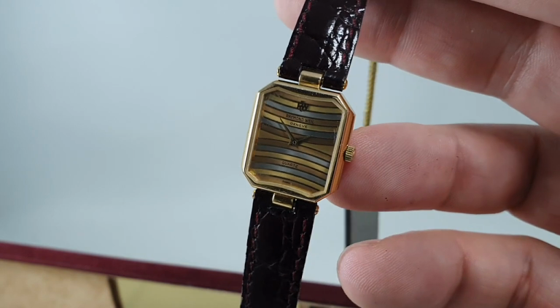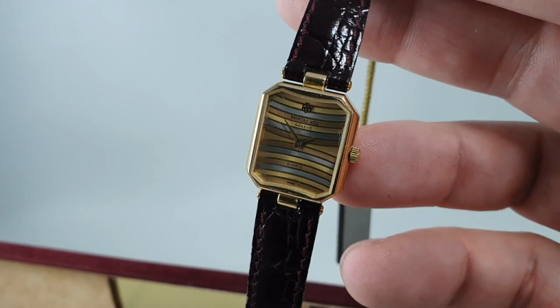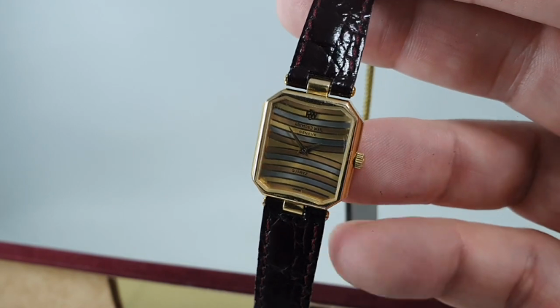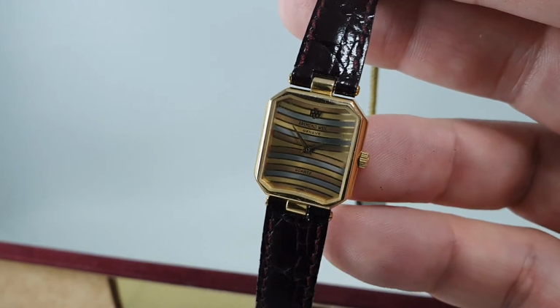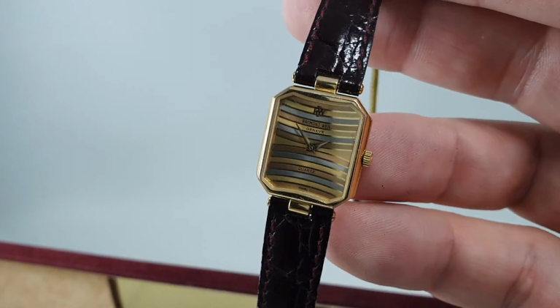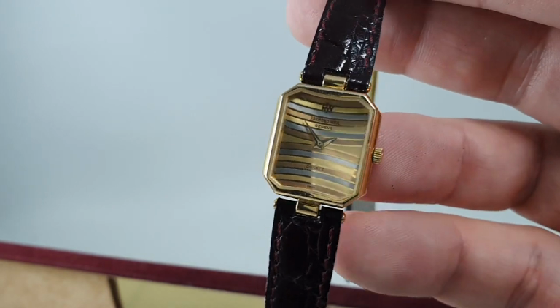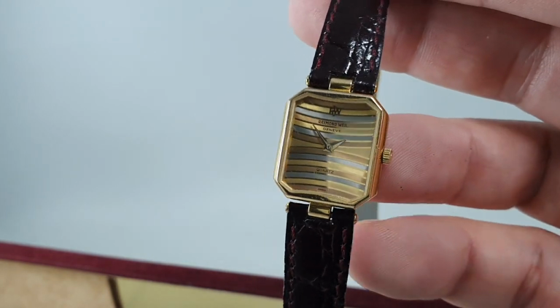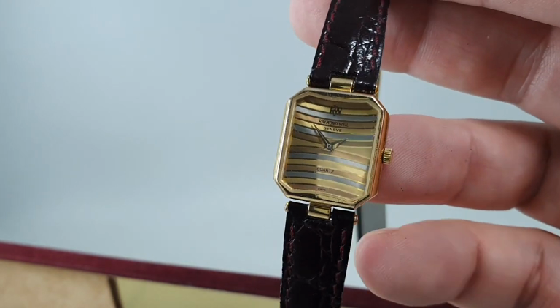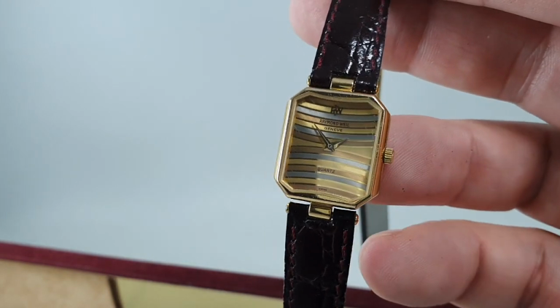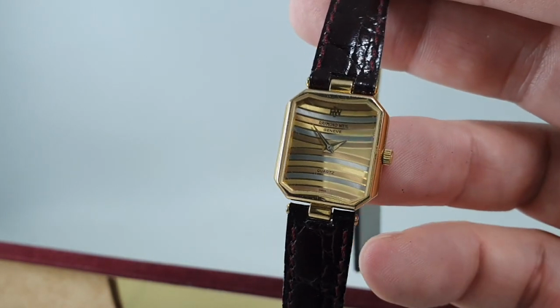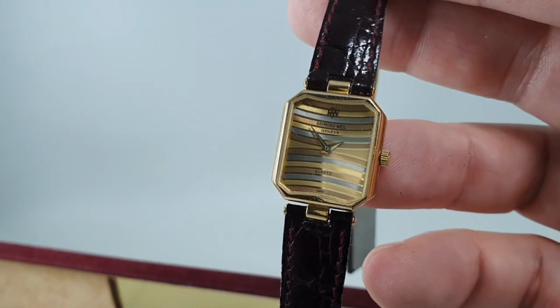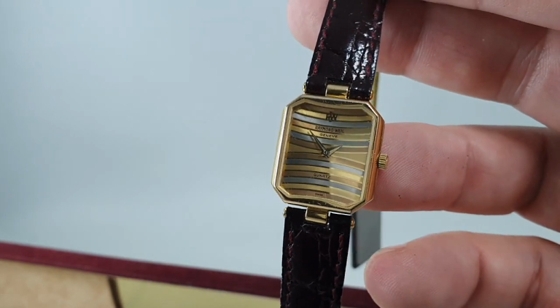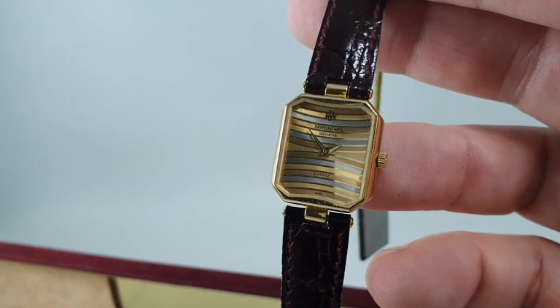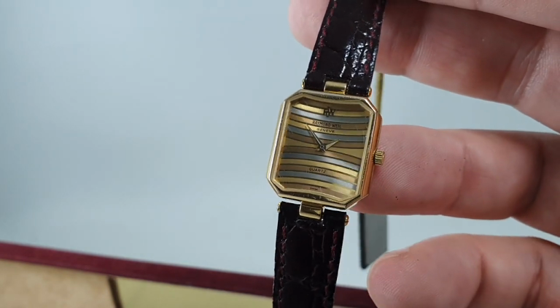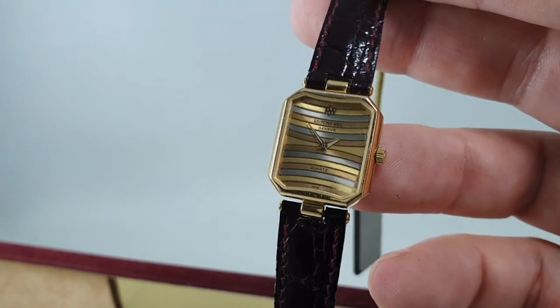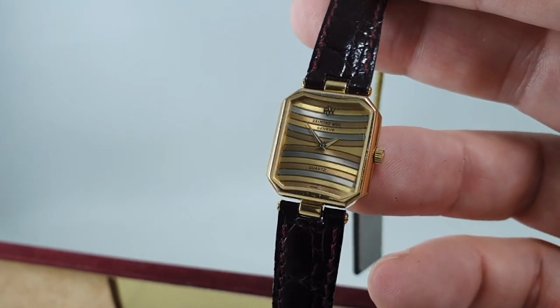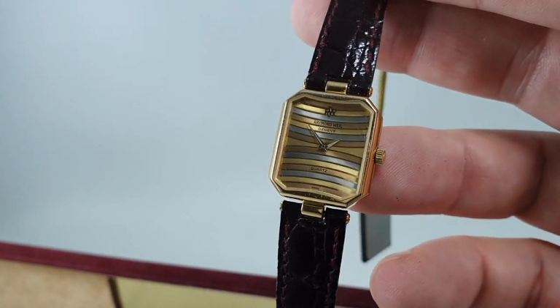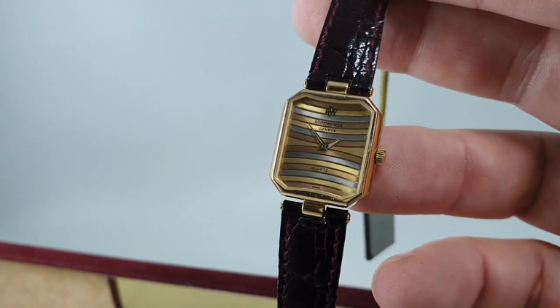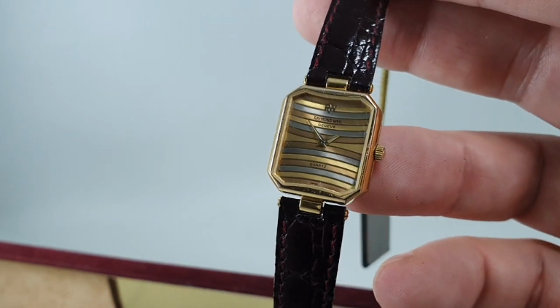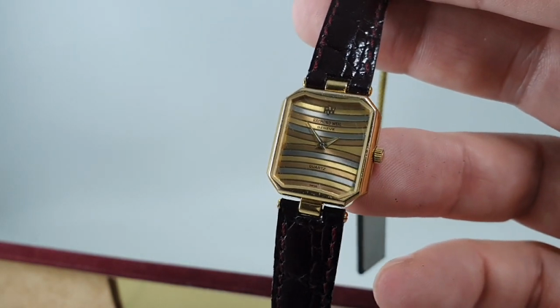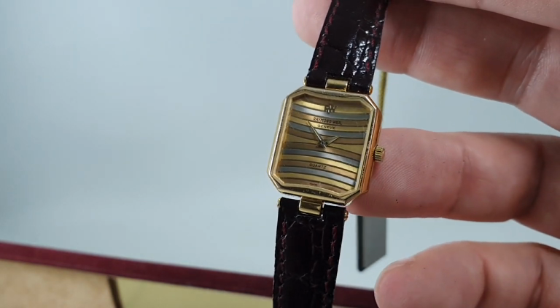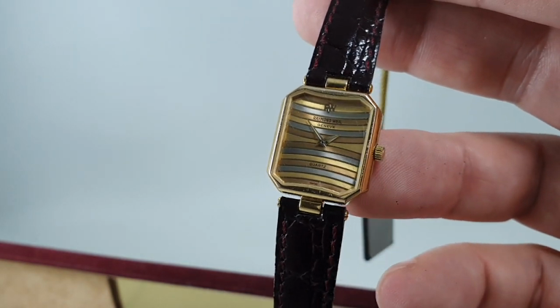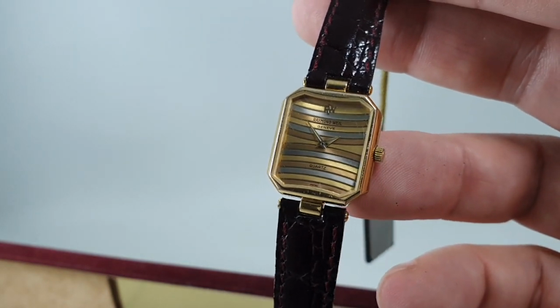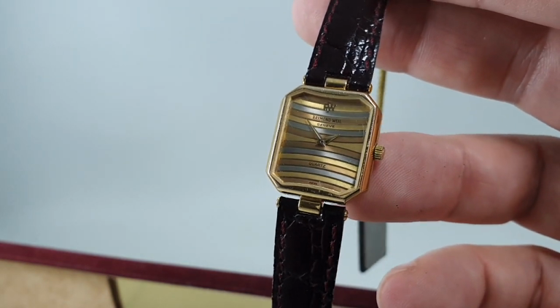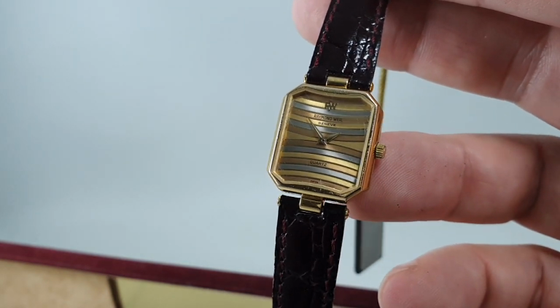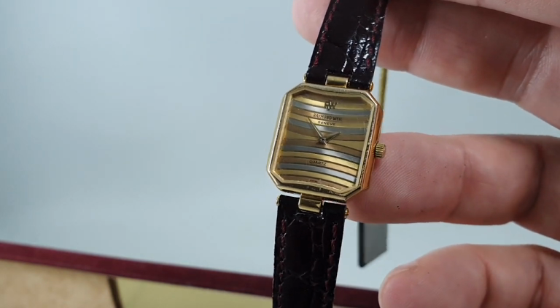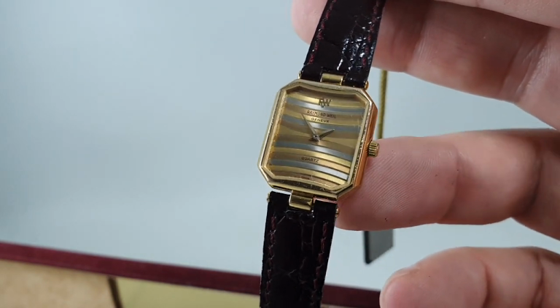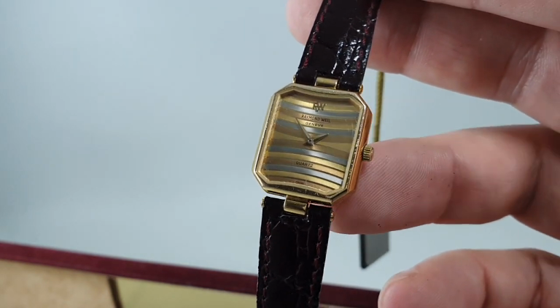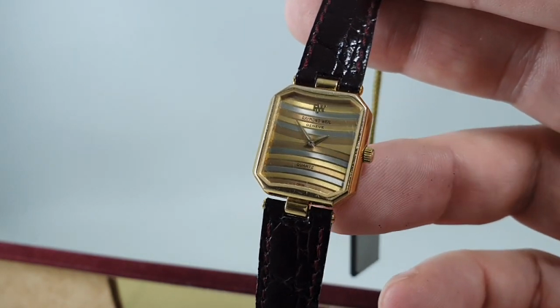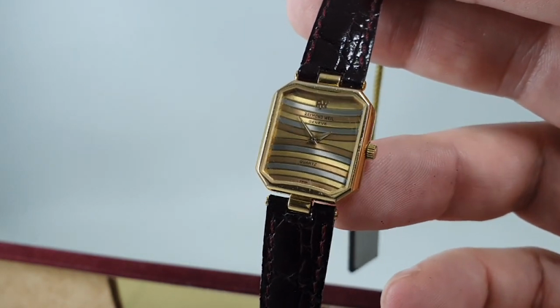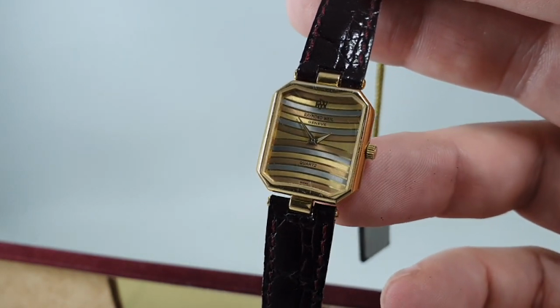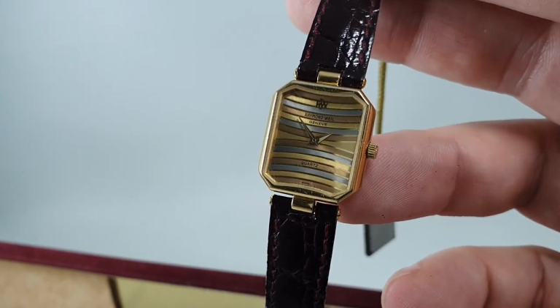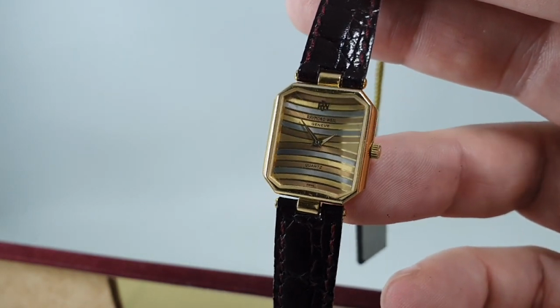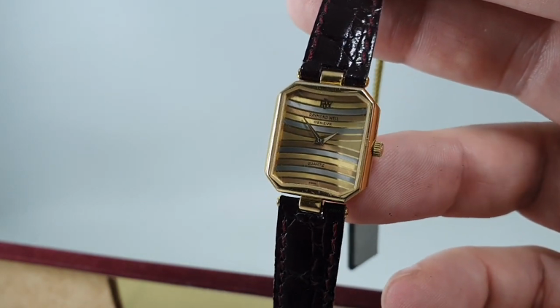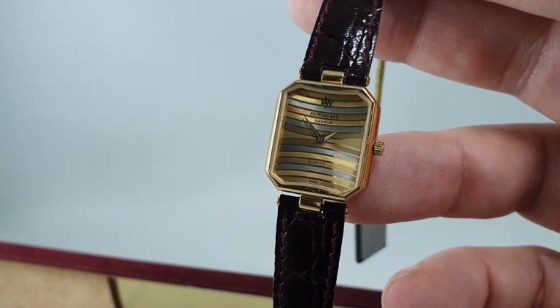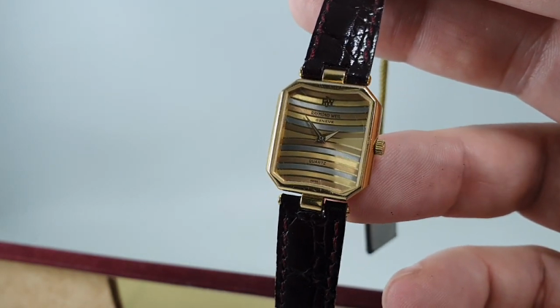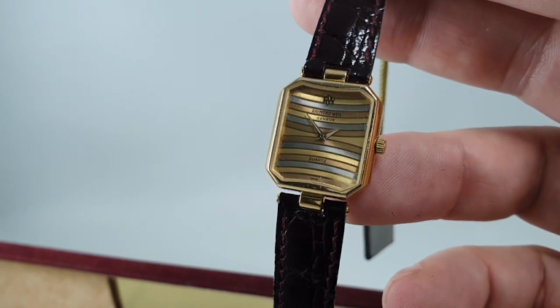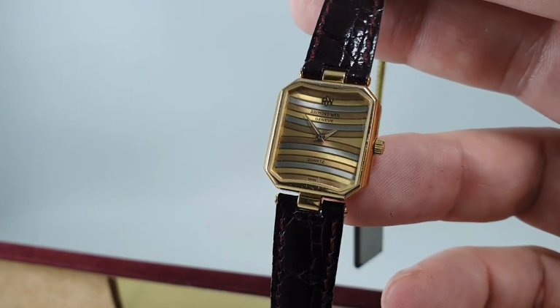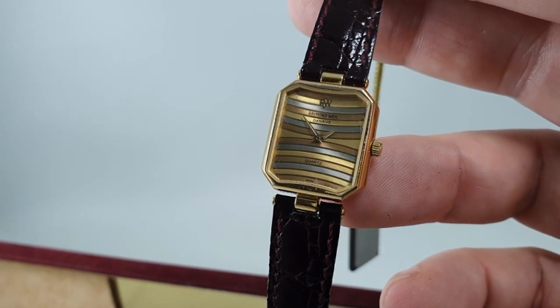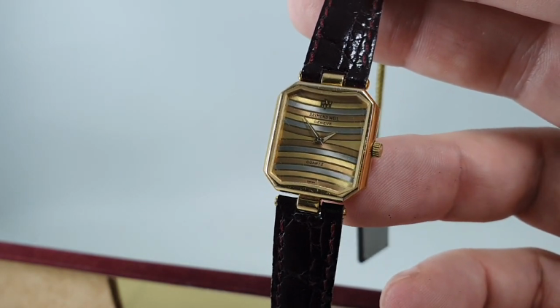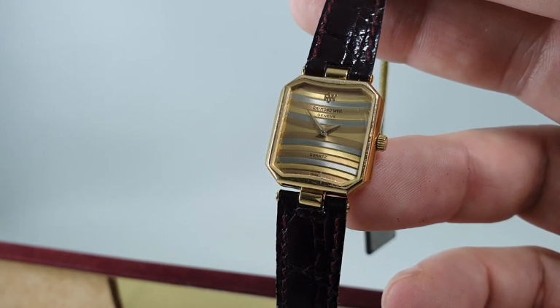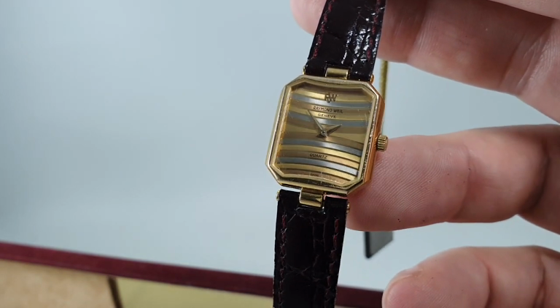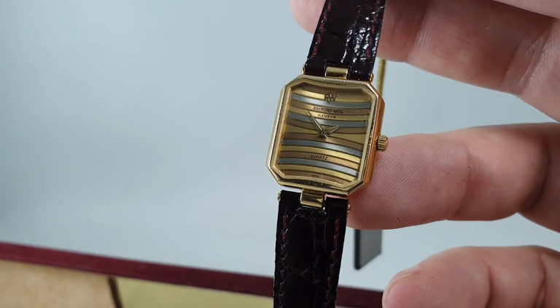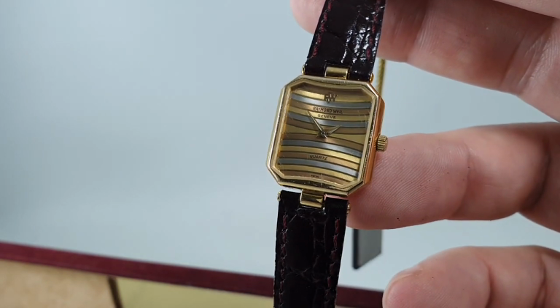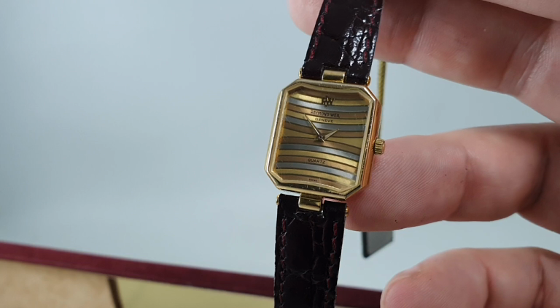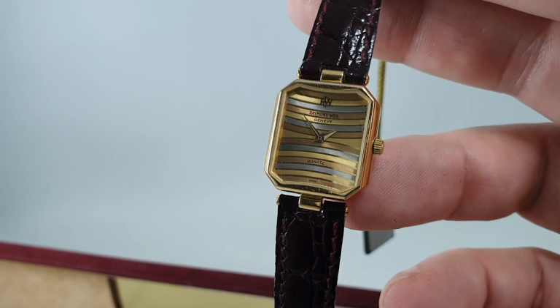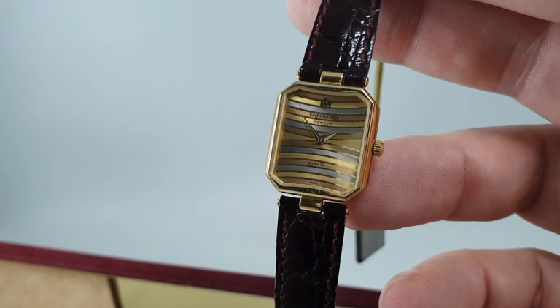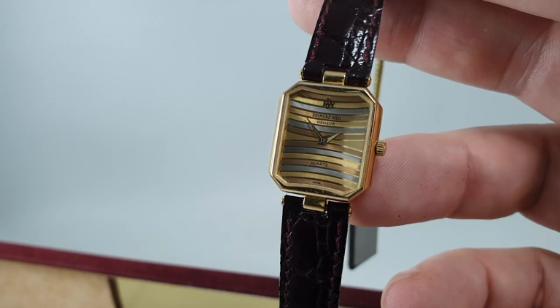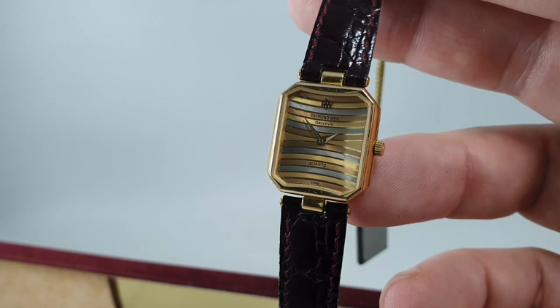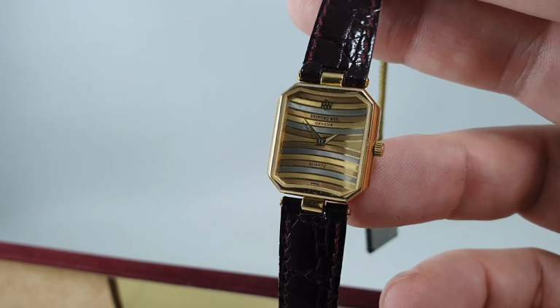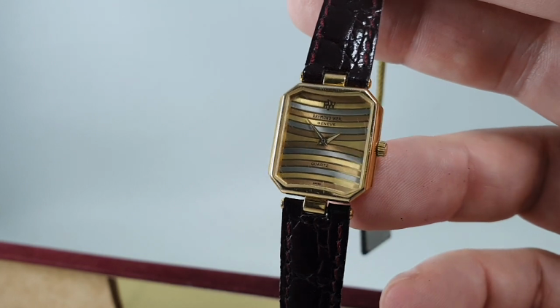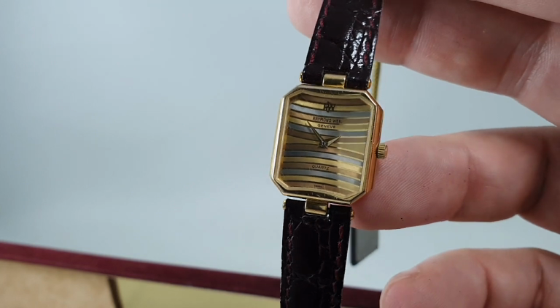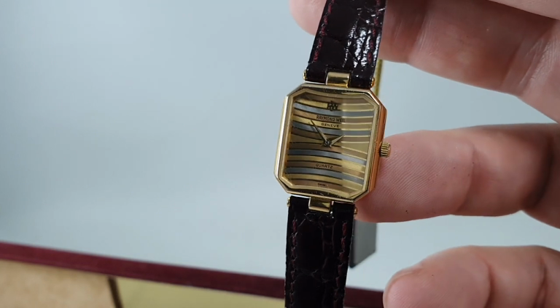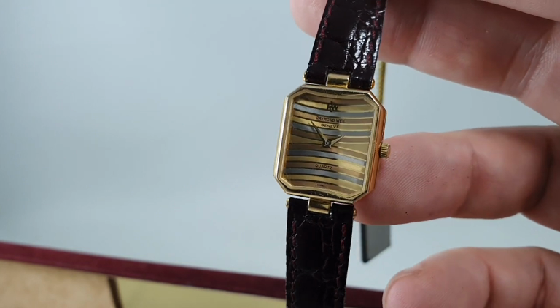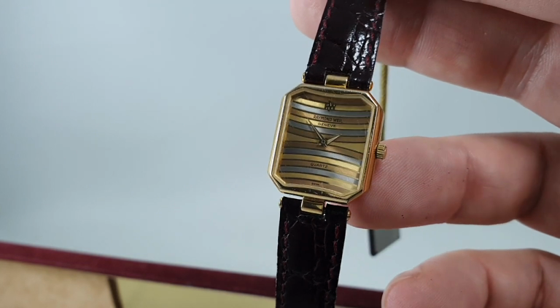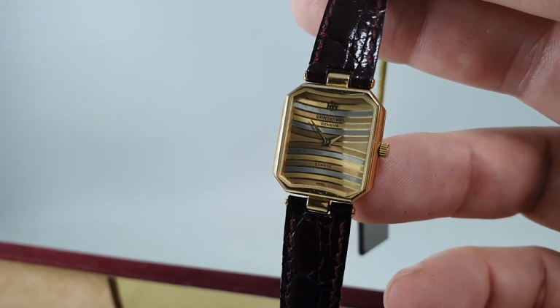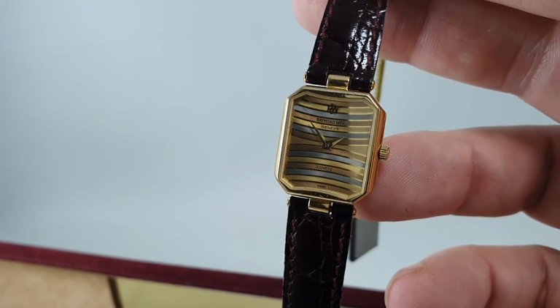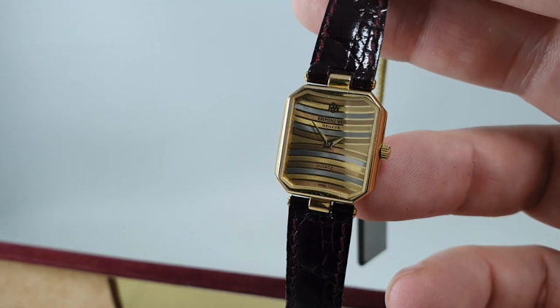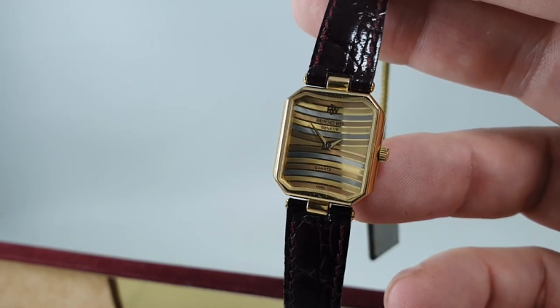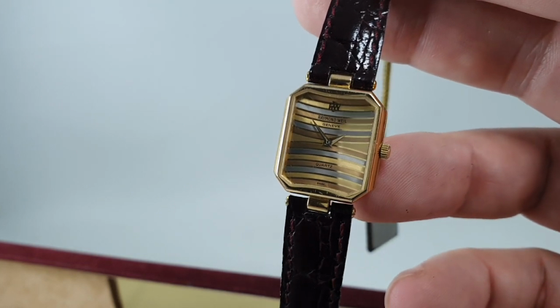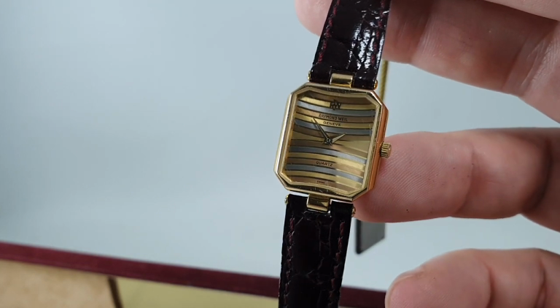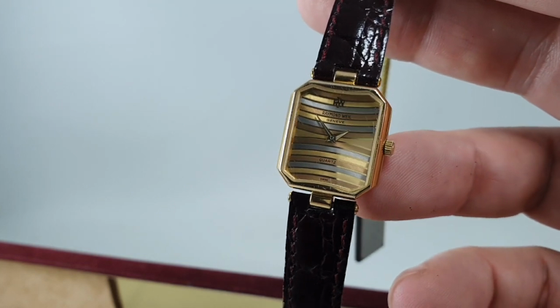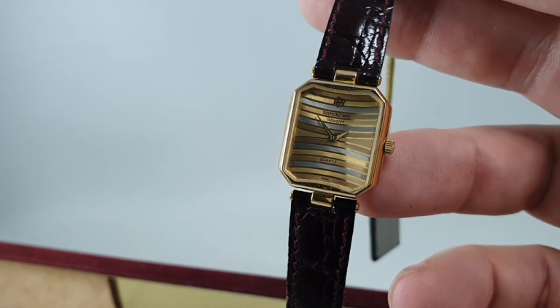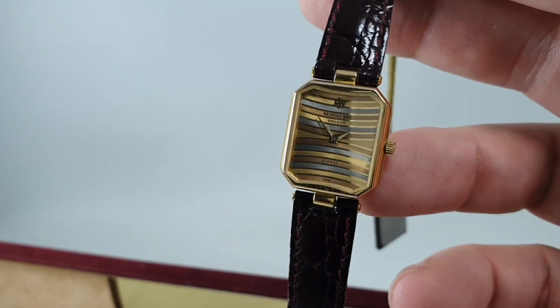I've just got to work out how to classify that dial — gold, brown, blue. I'll work it out.